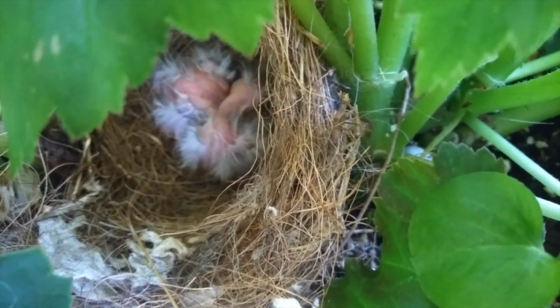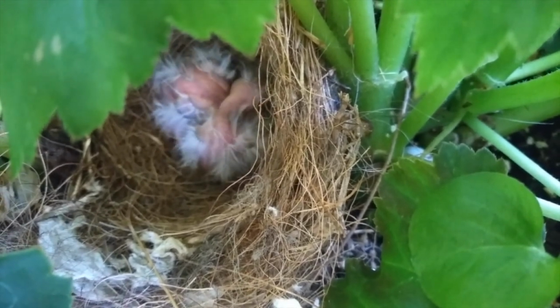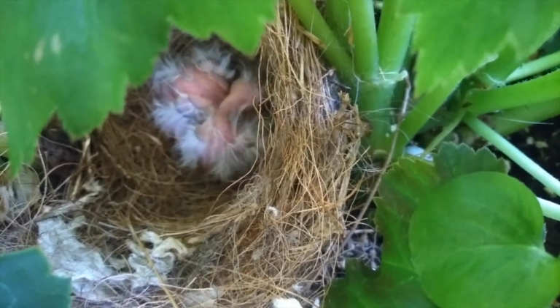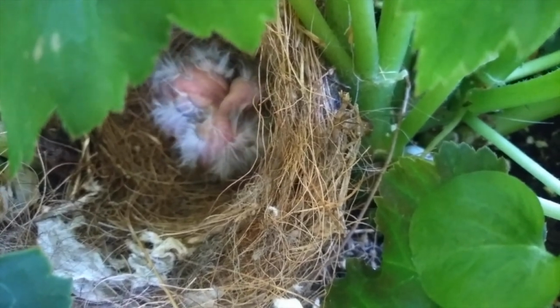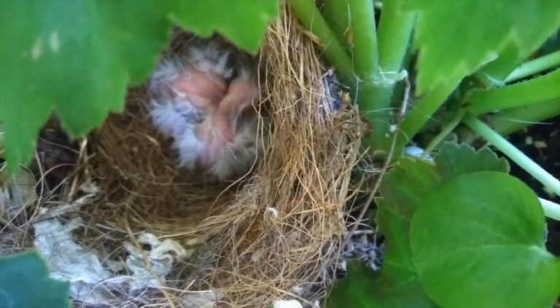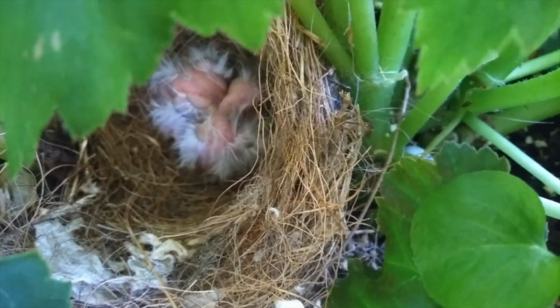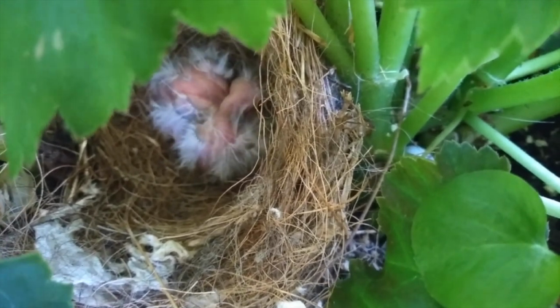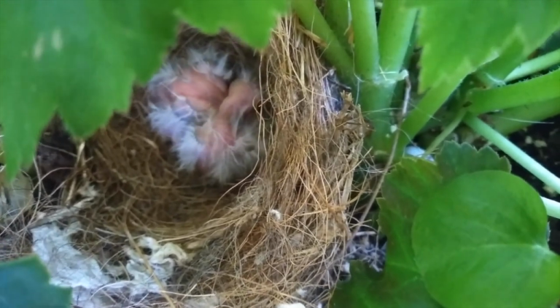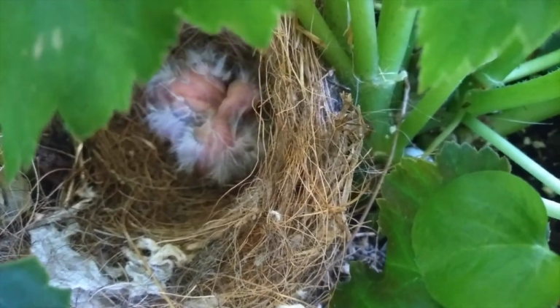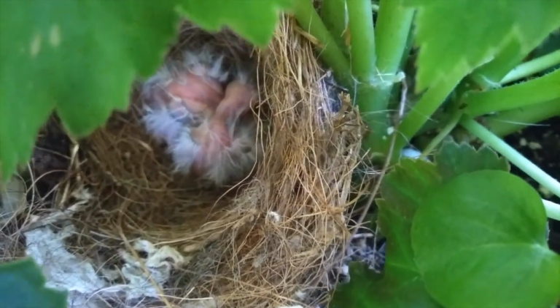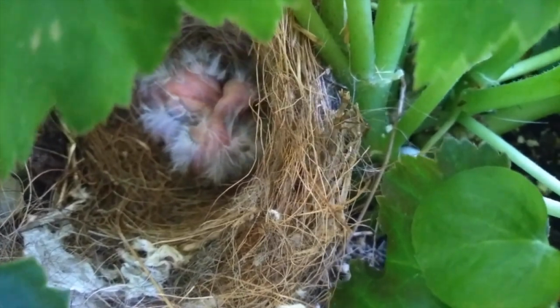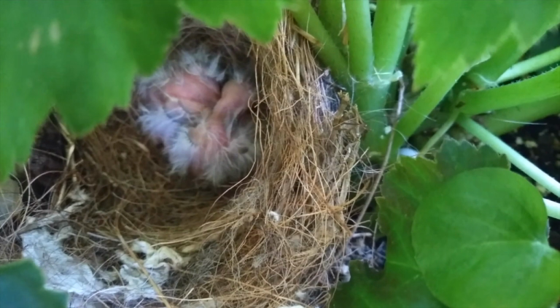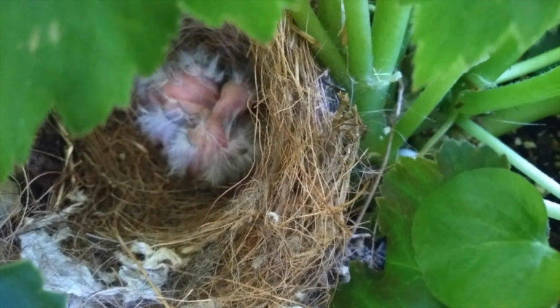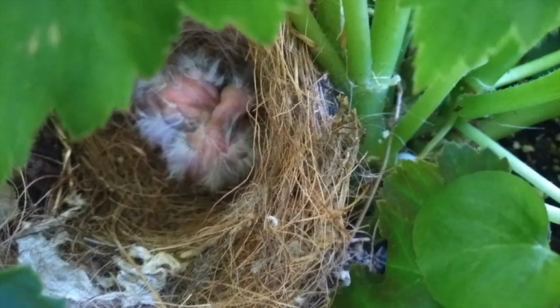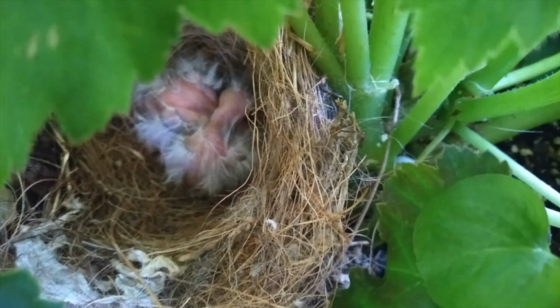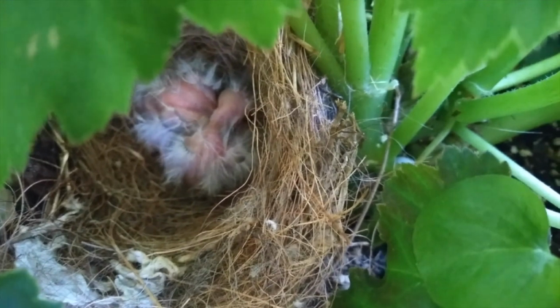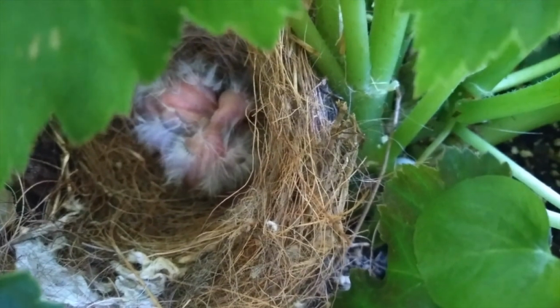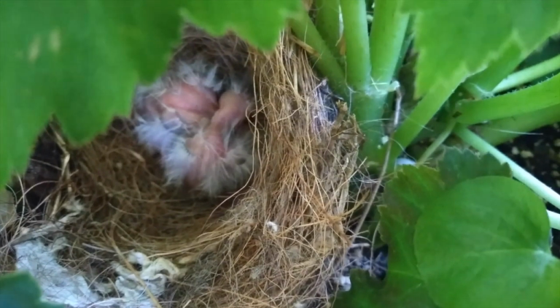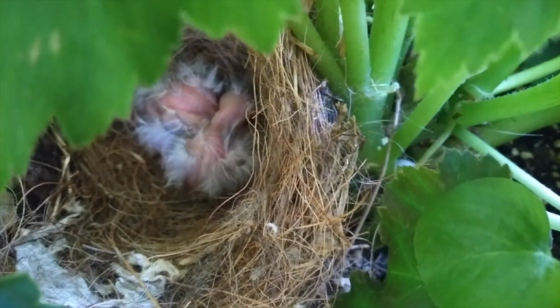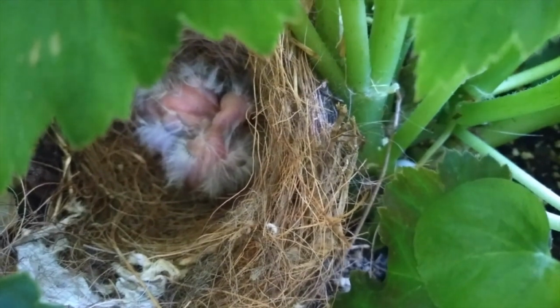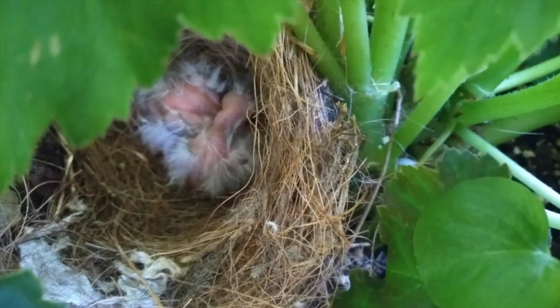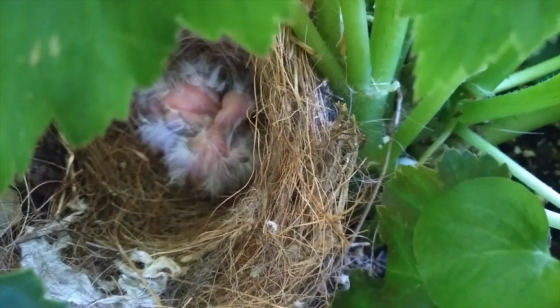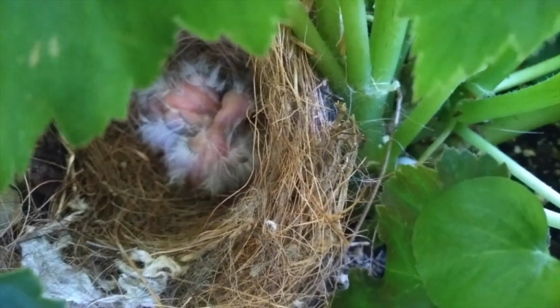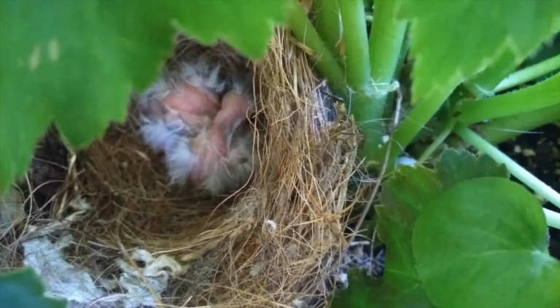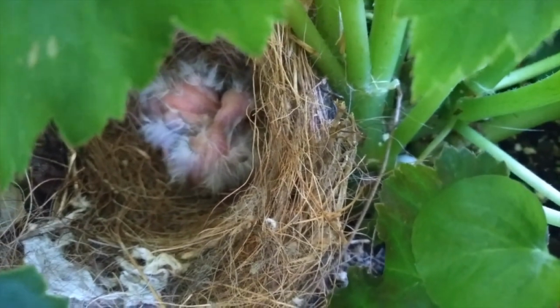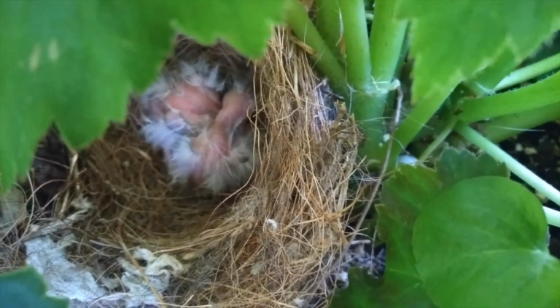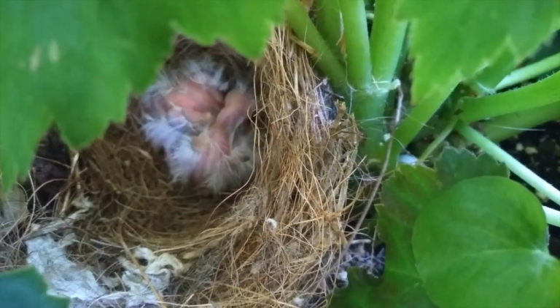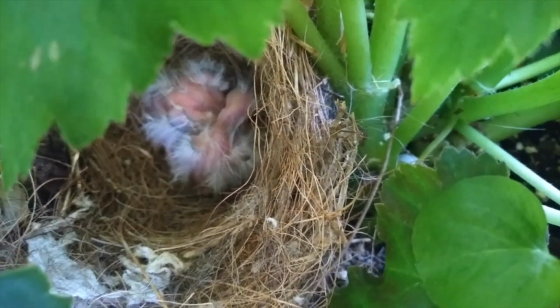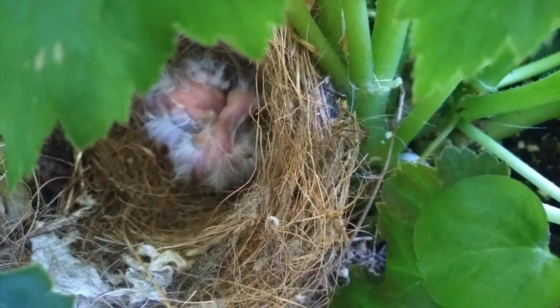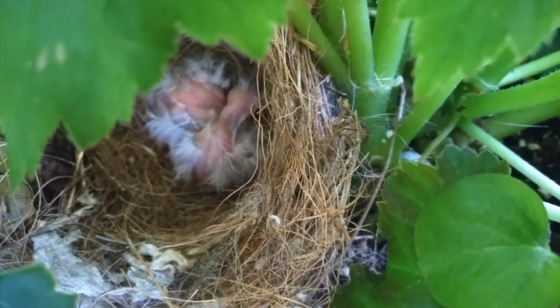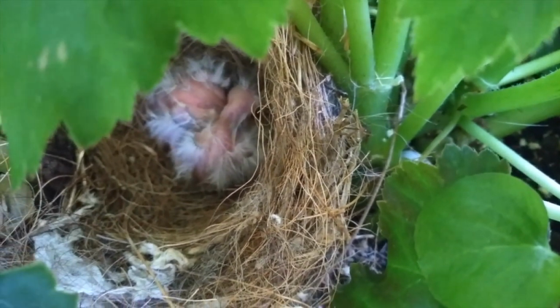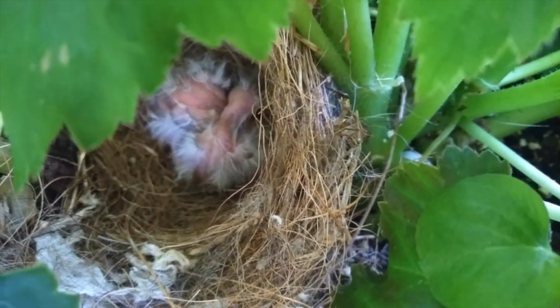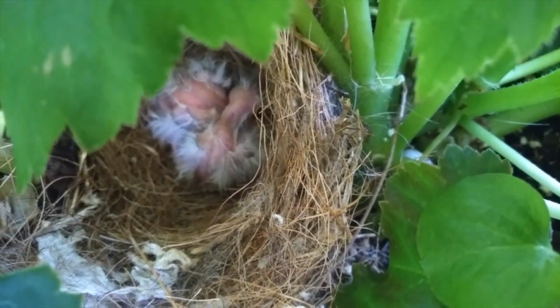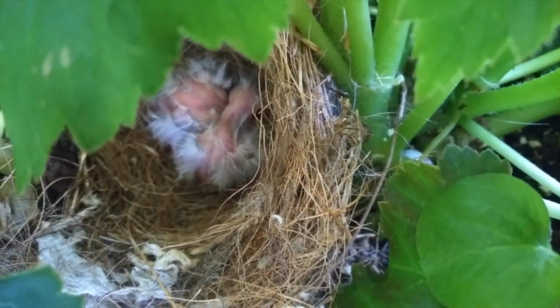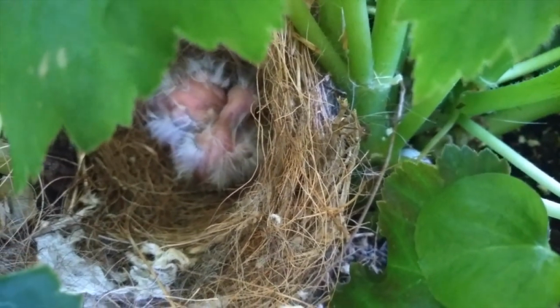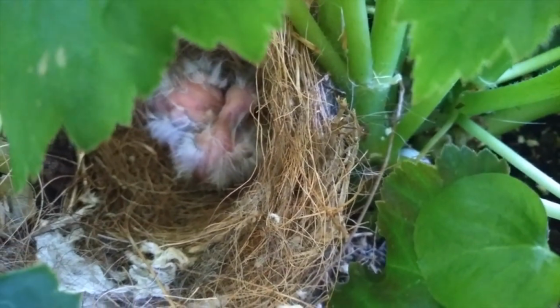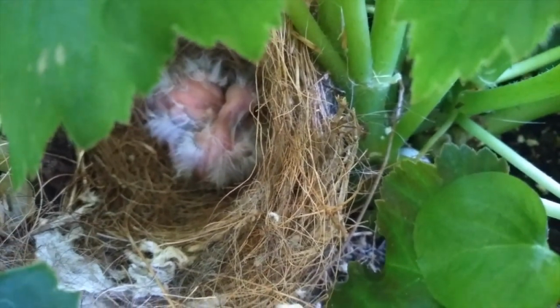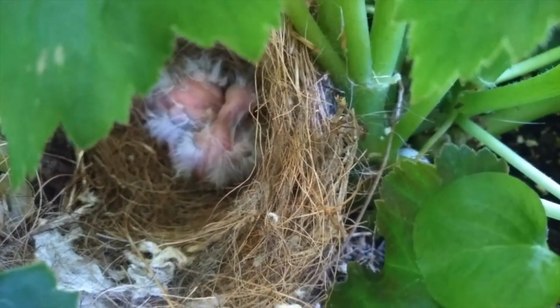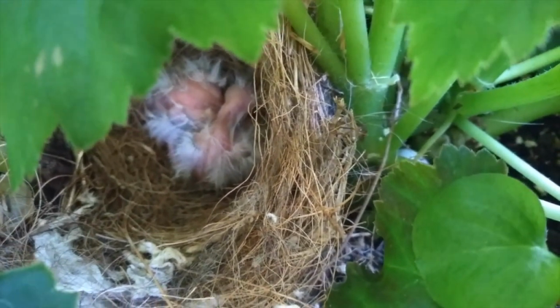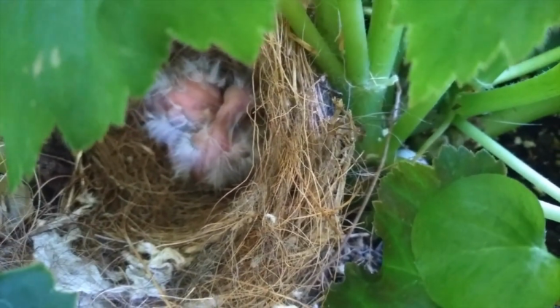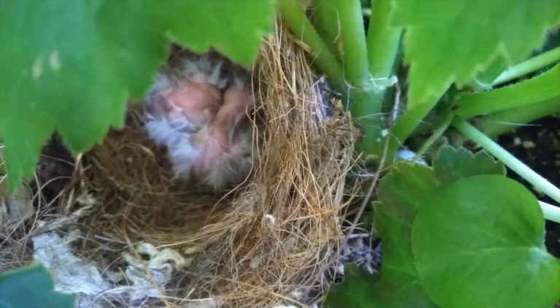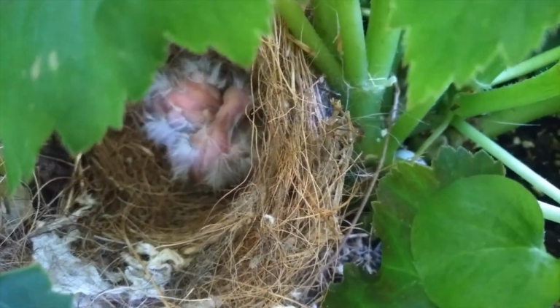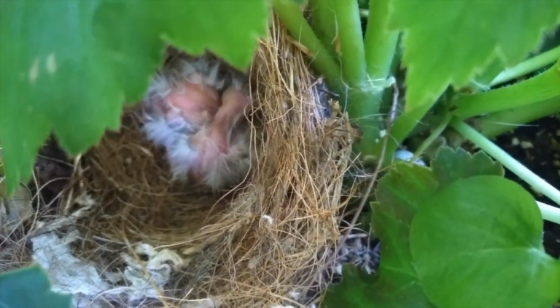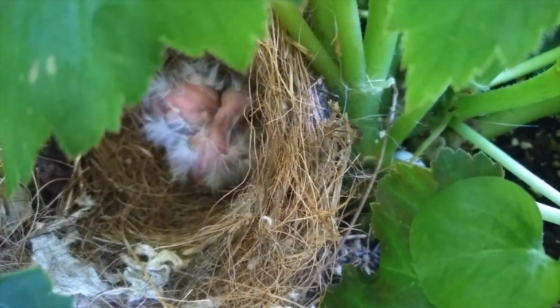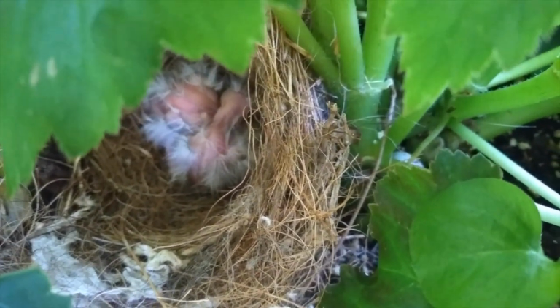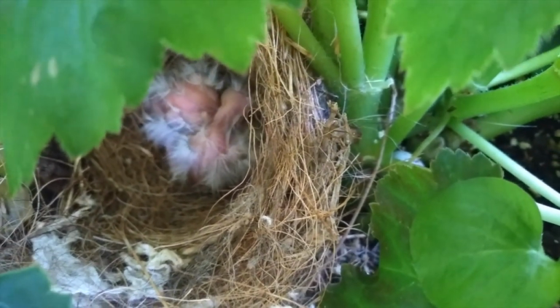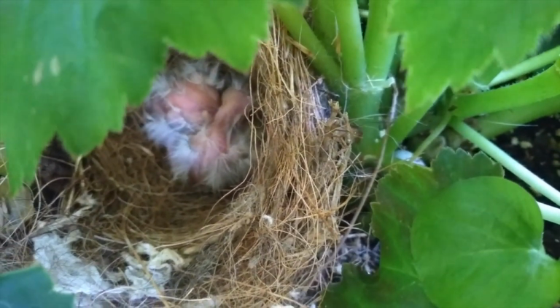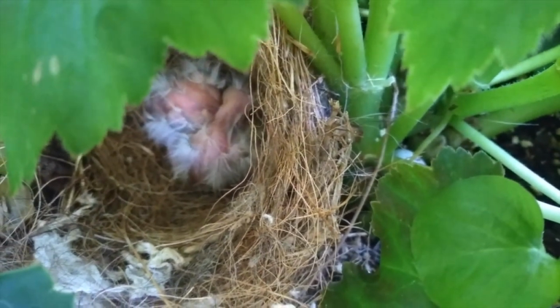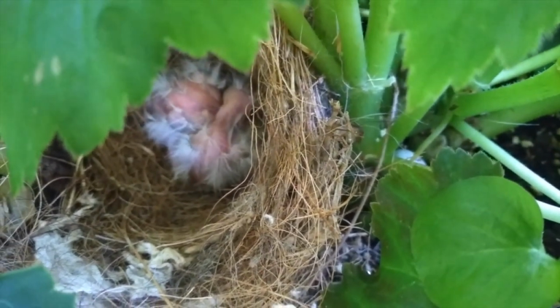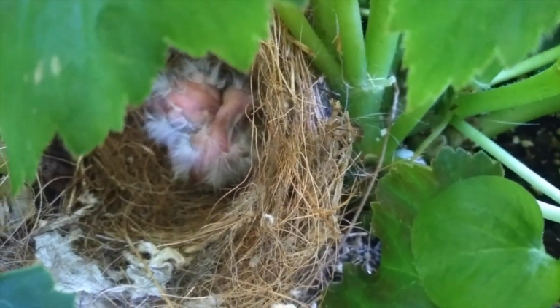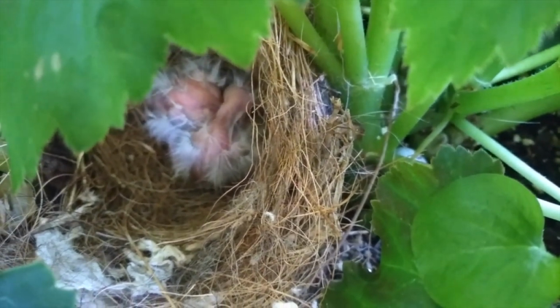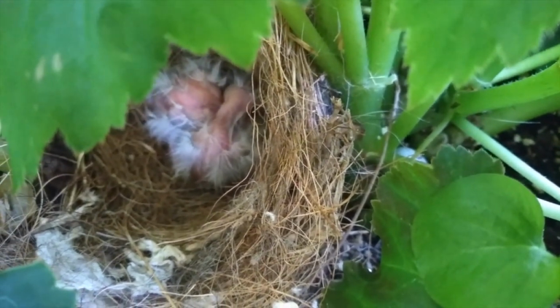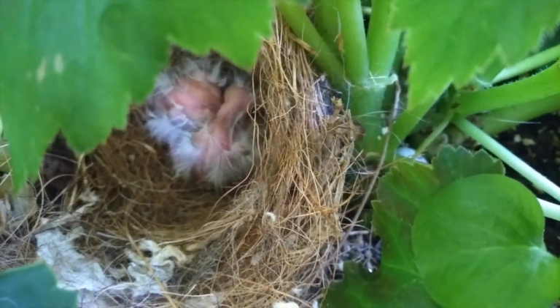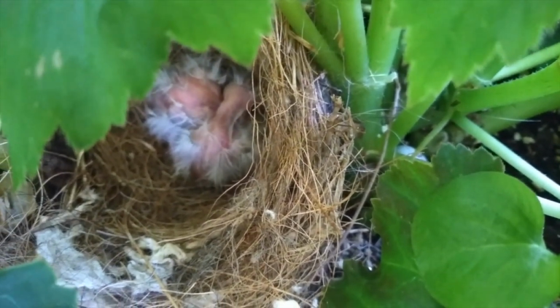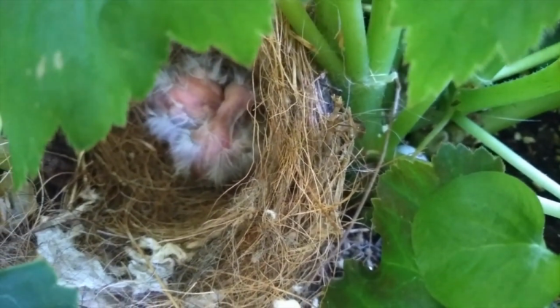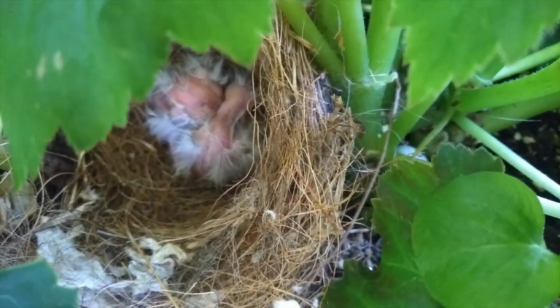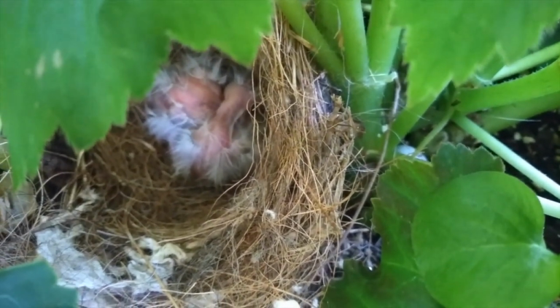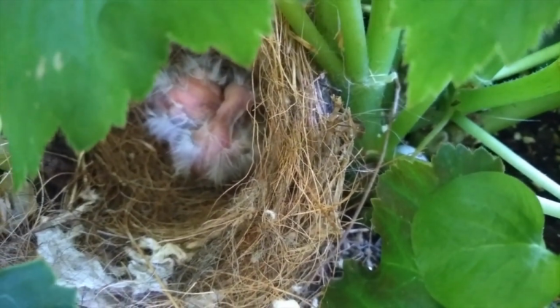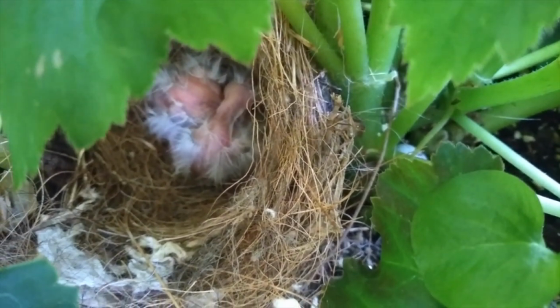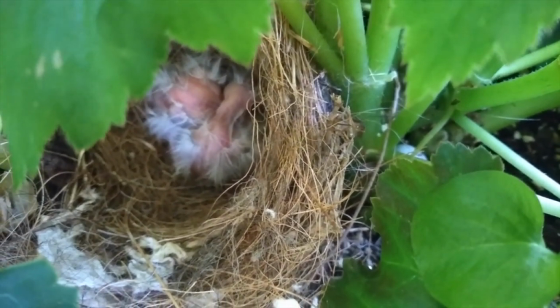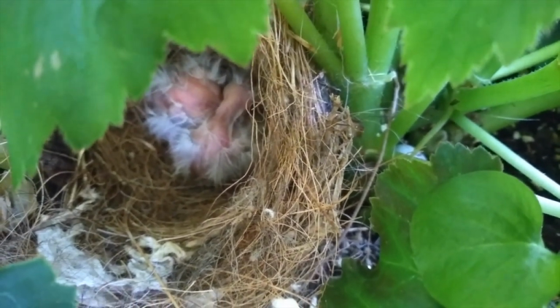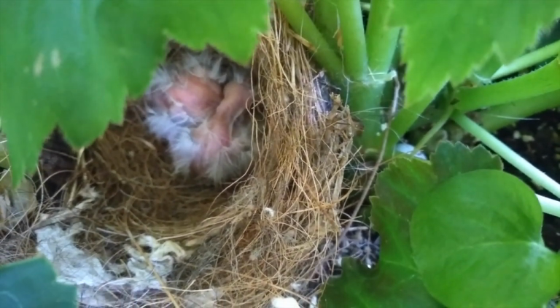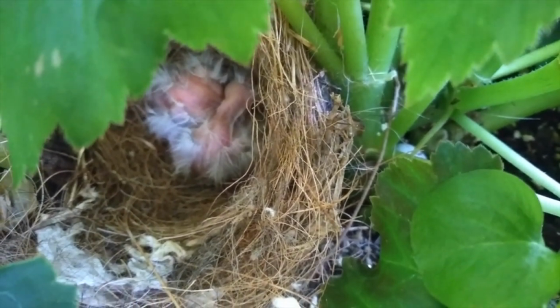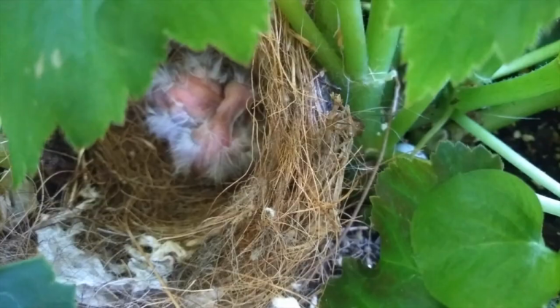Oh, baby birds in the nest! God bless them — Saint Francis, pray for them, amen.